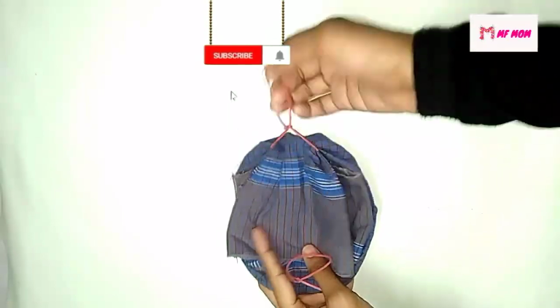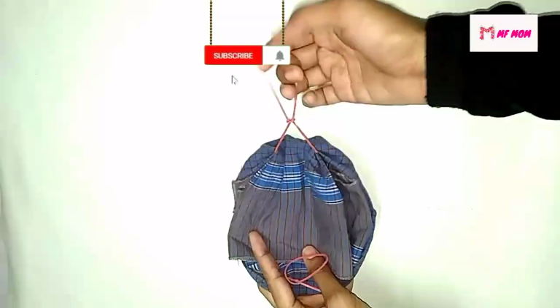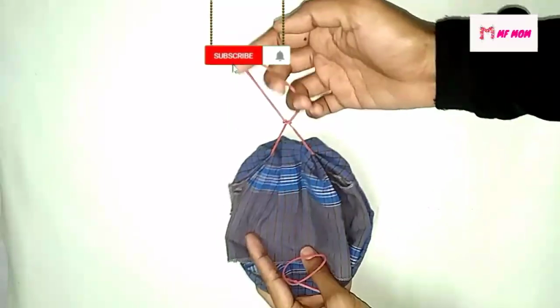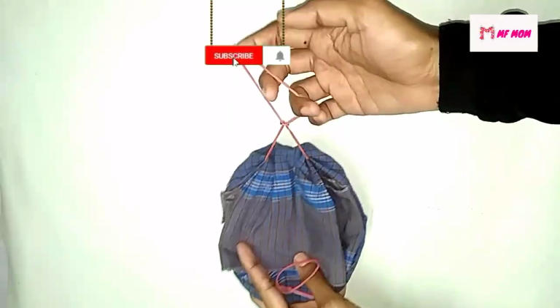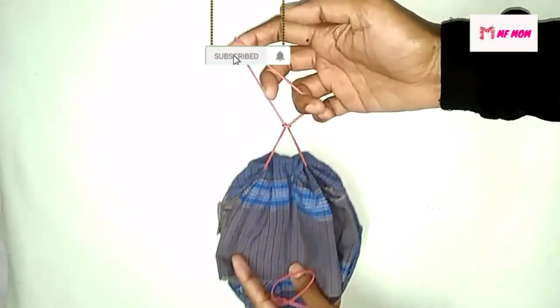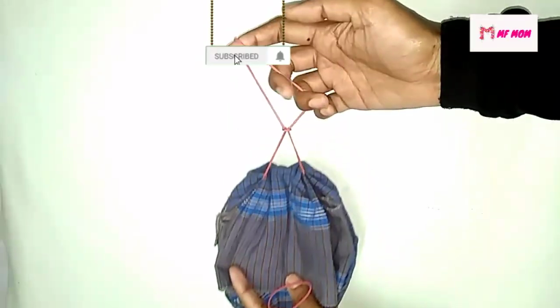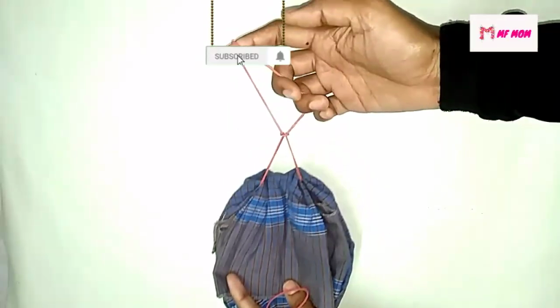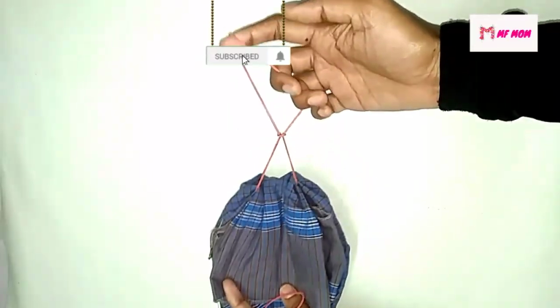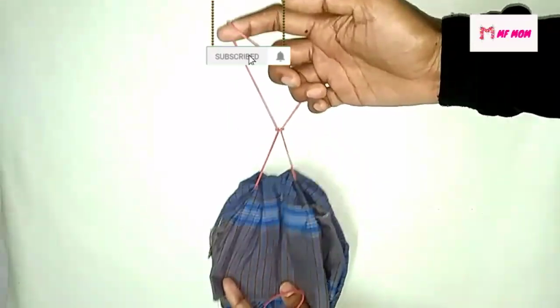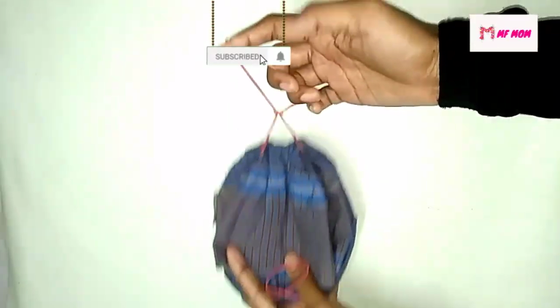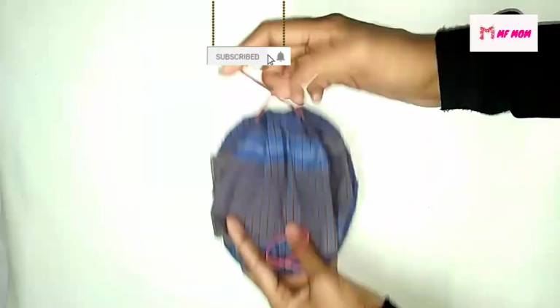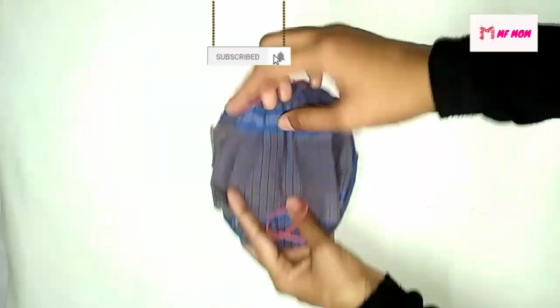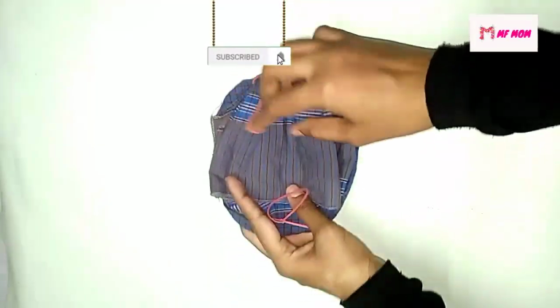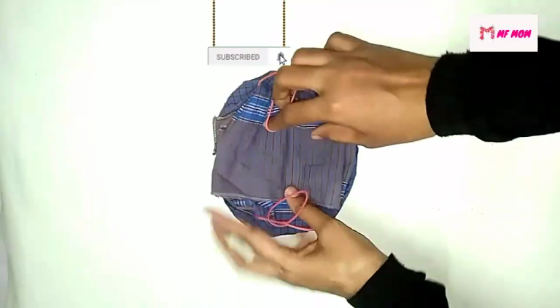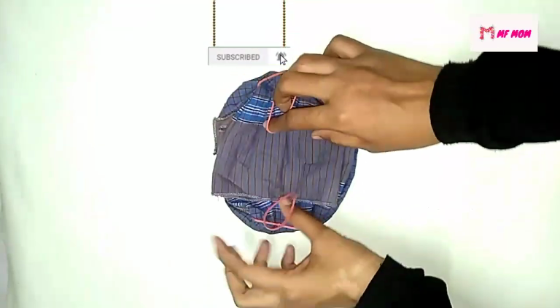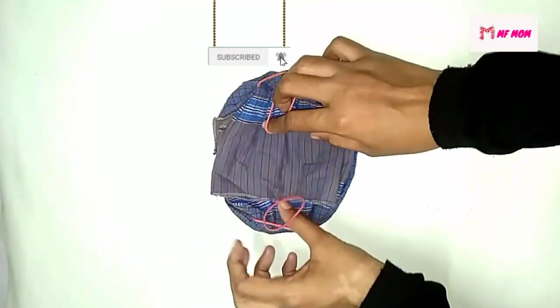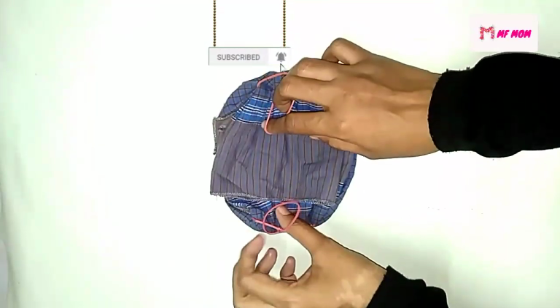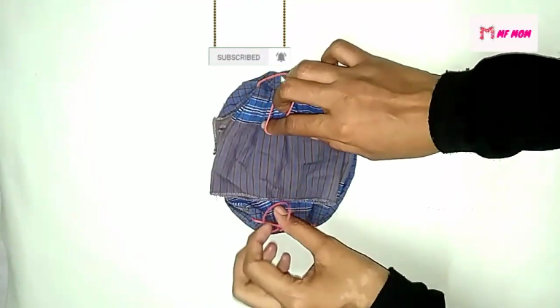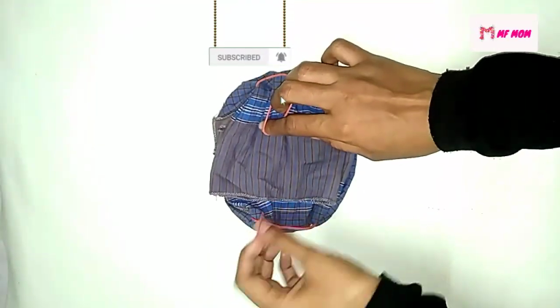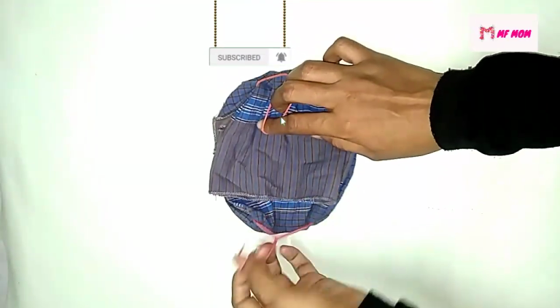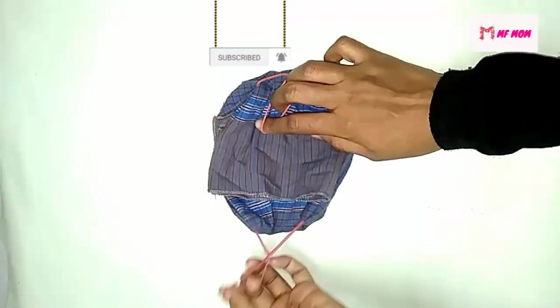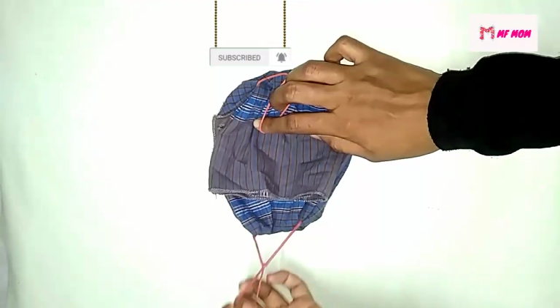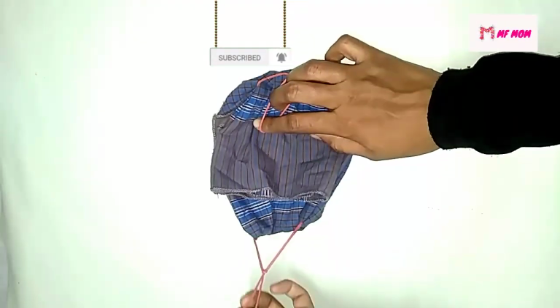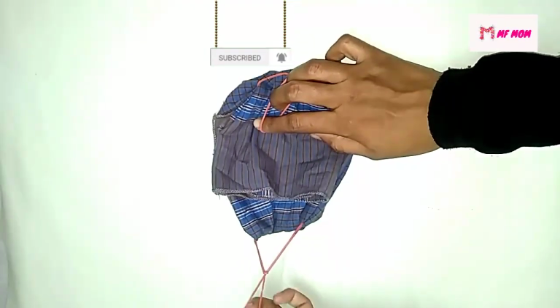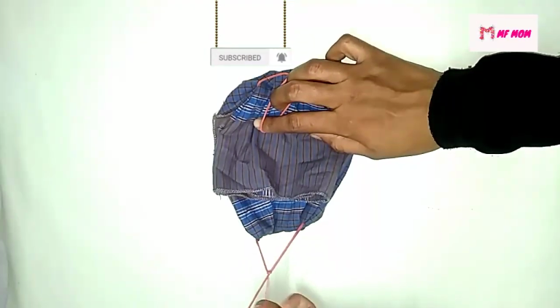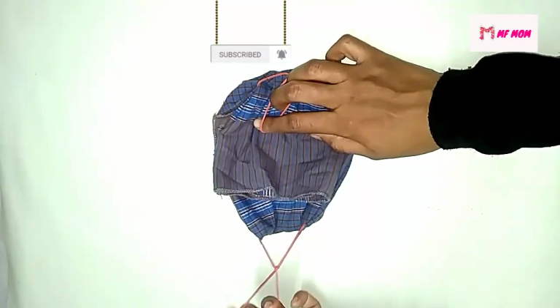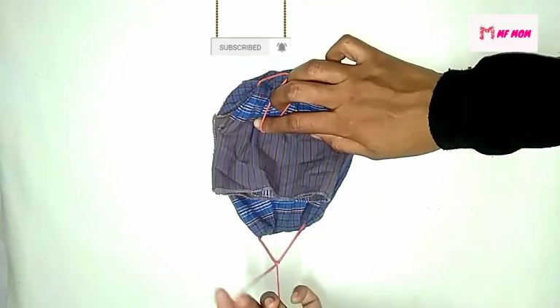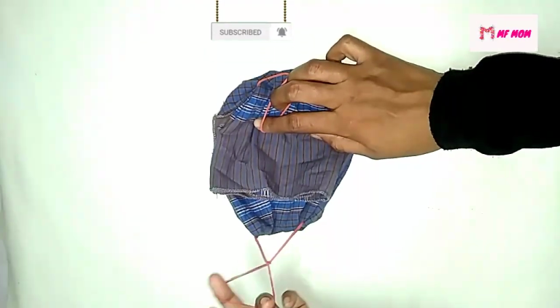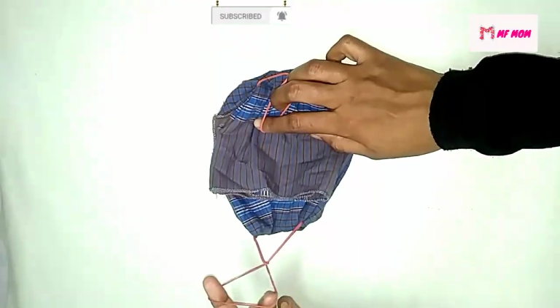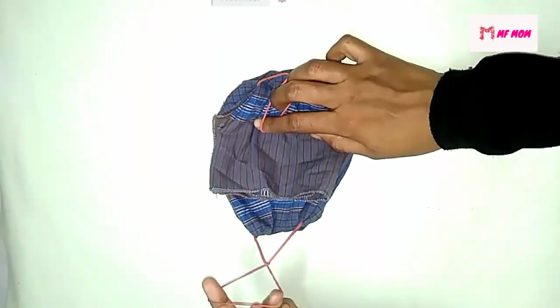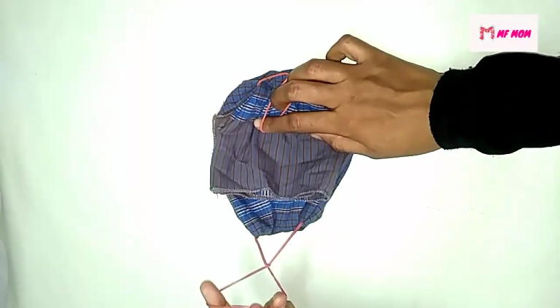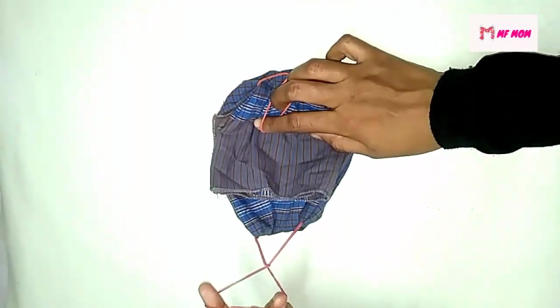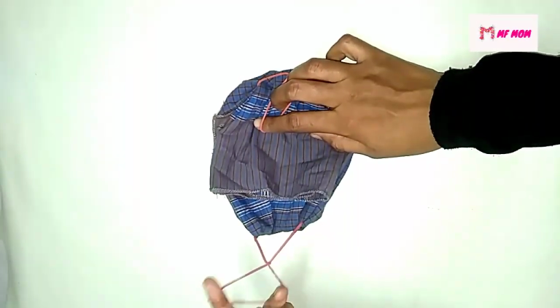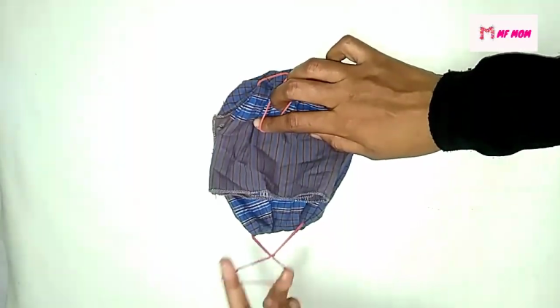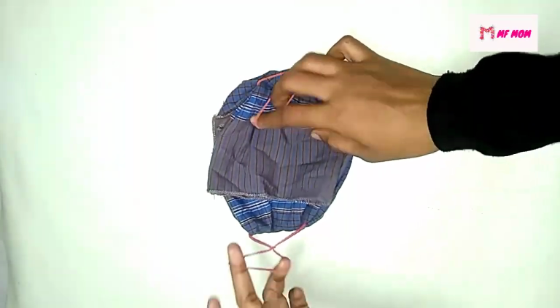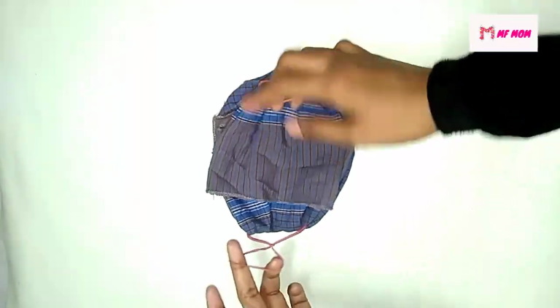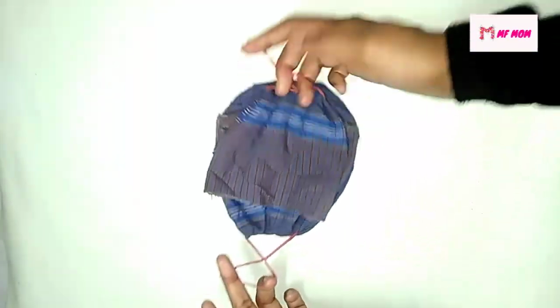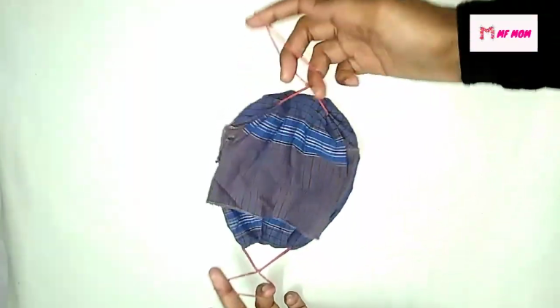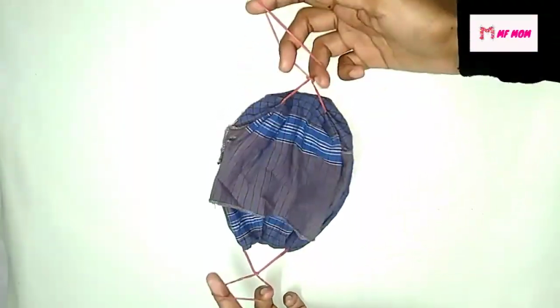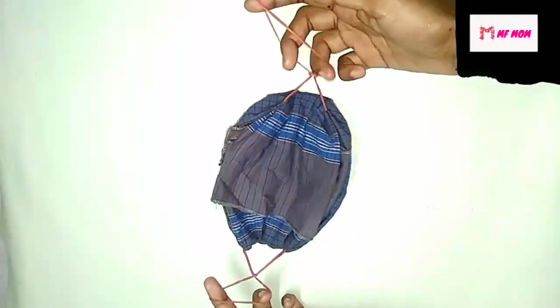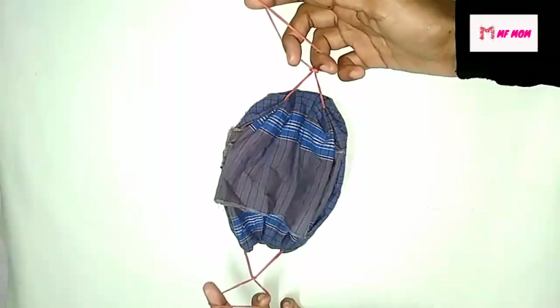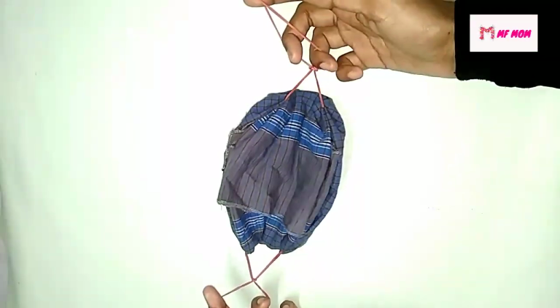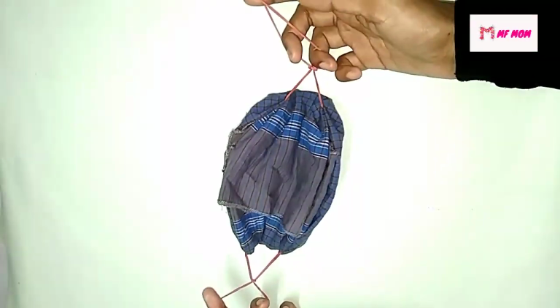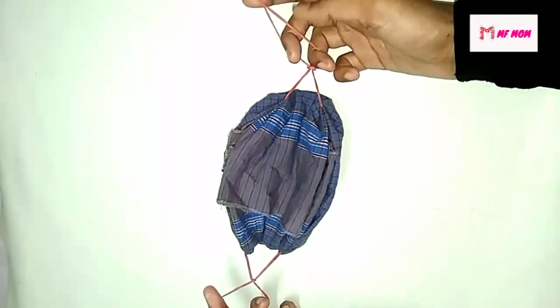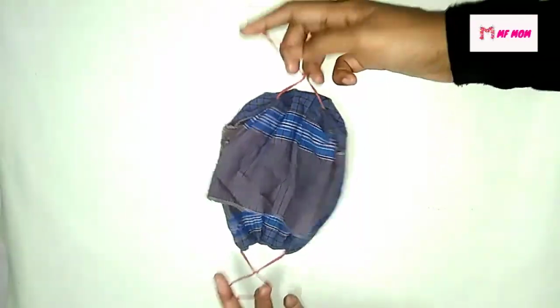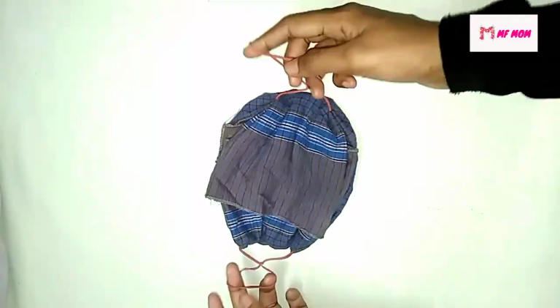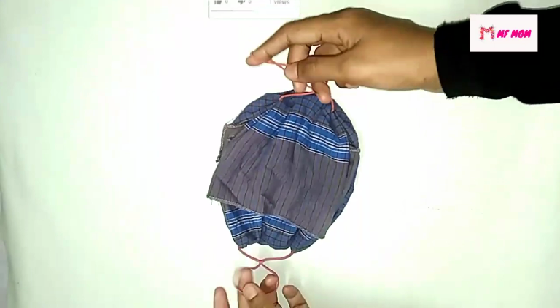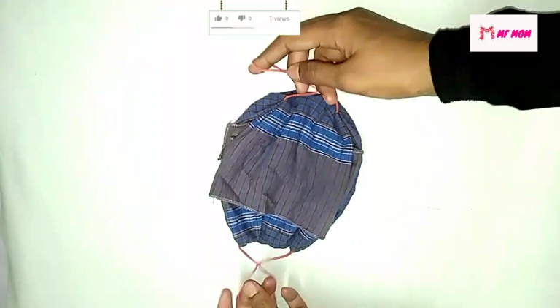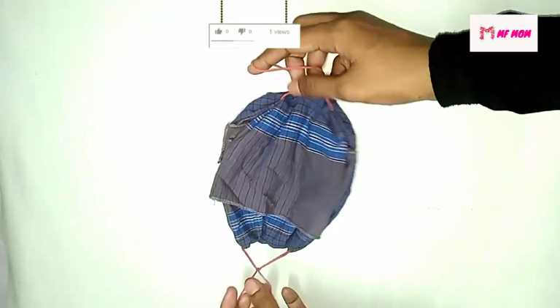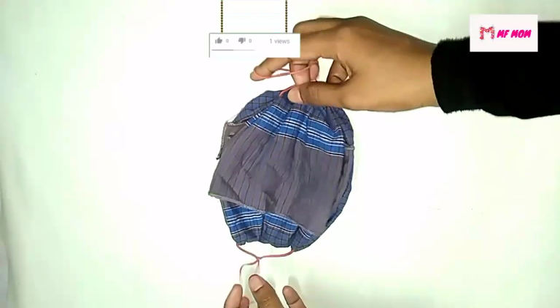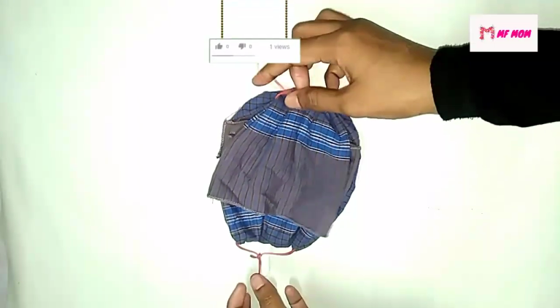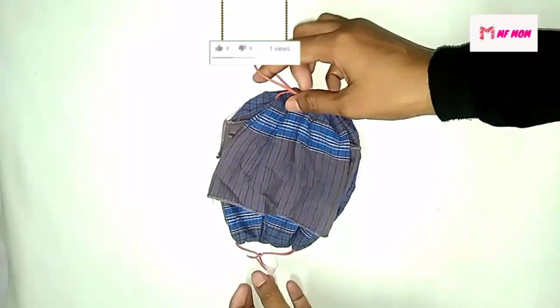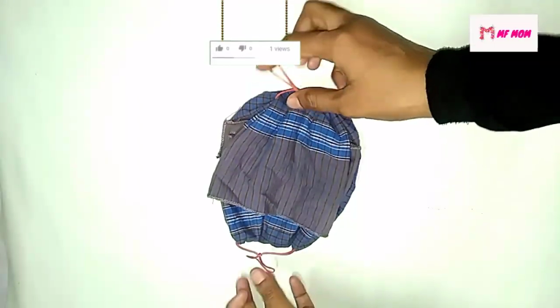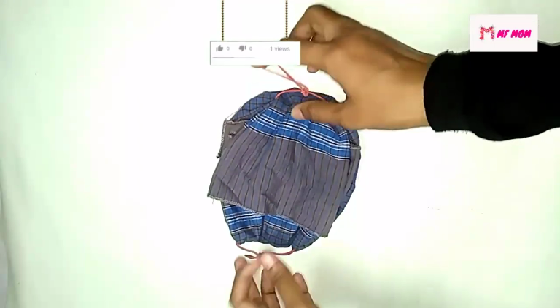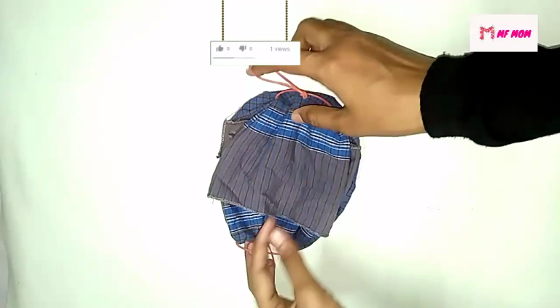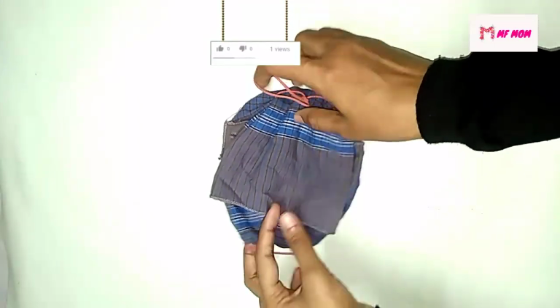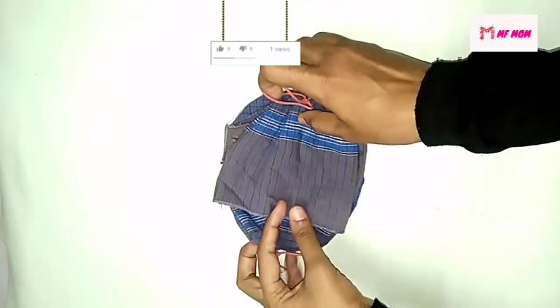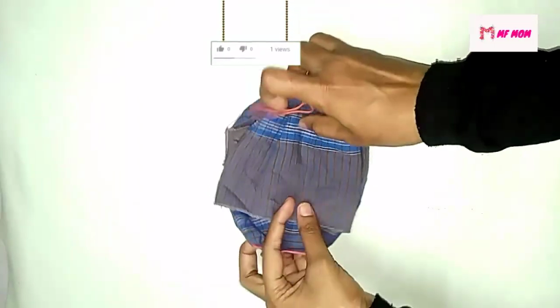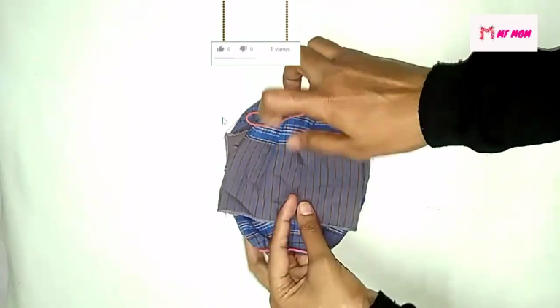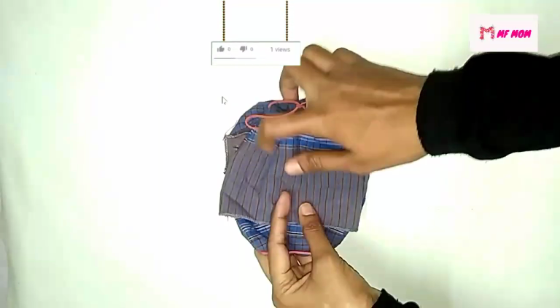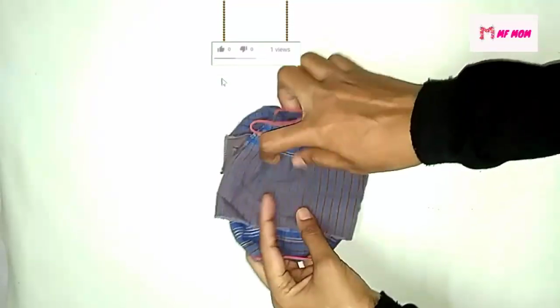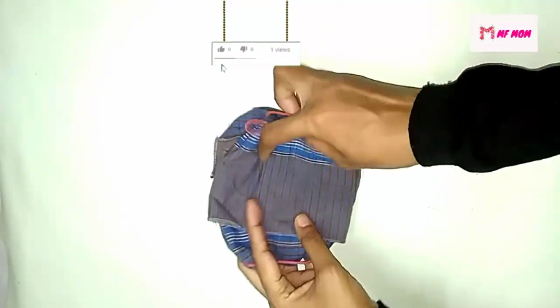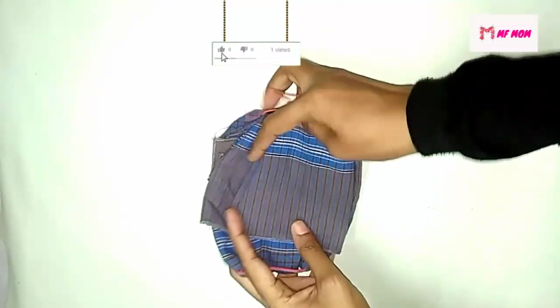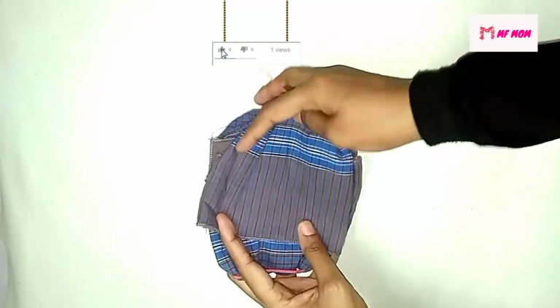I am going to show you a video of a mask. This video is a very important video. I am going to show you how to use a mask on the tissue paper.